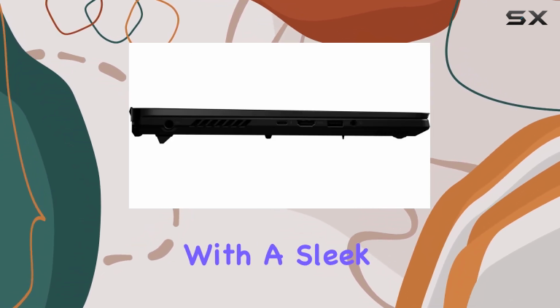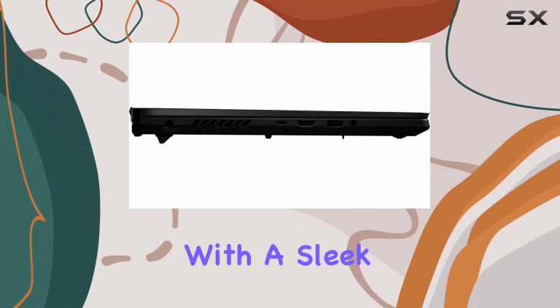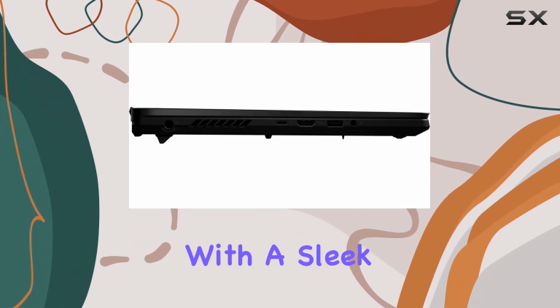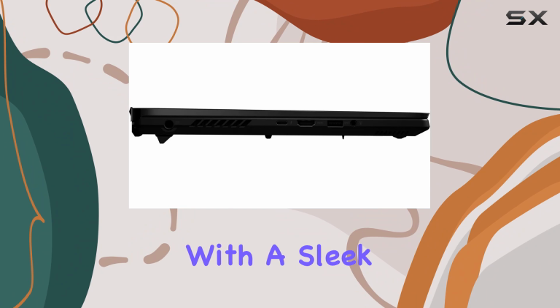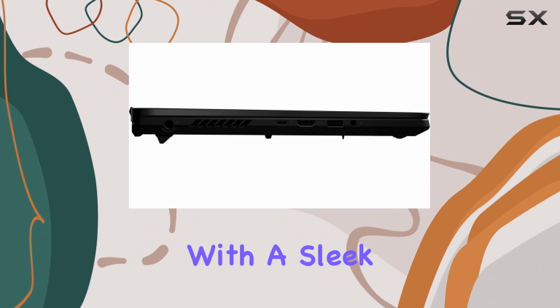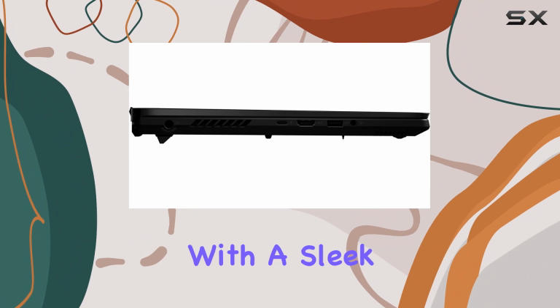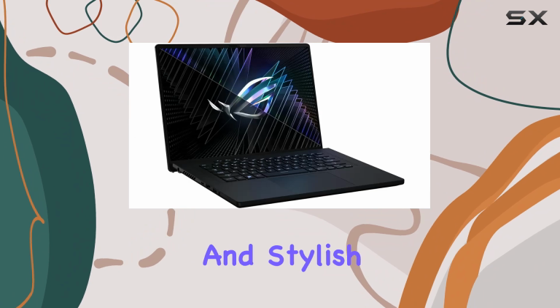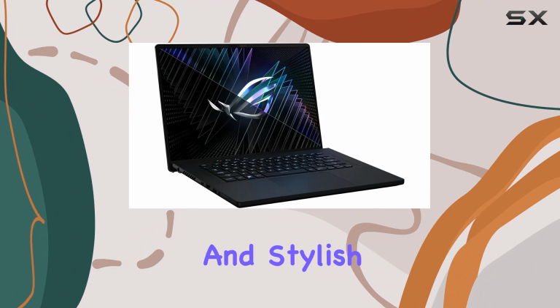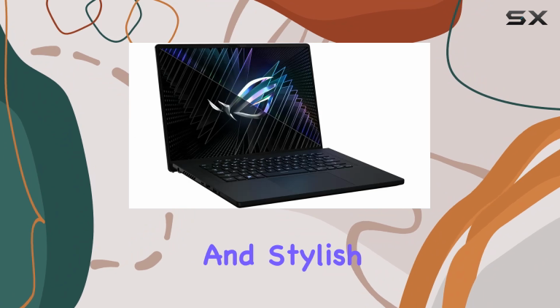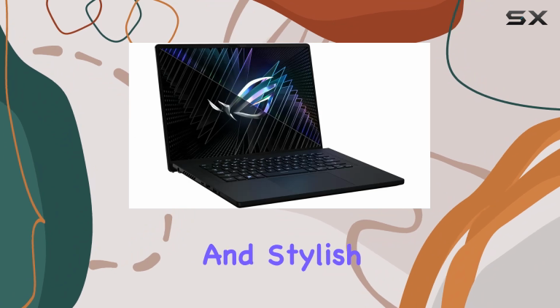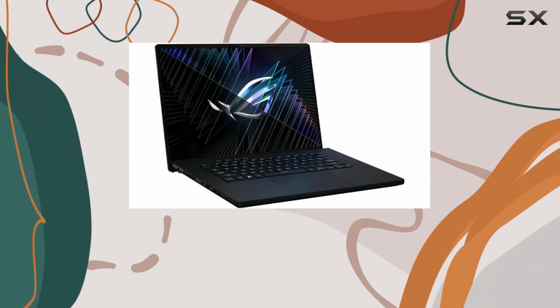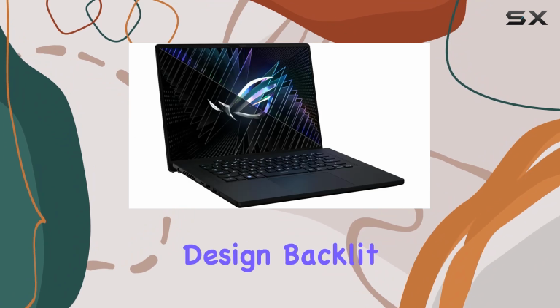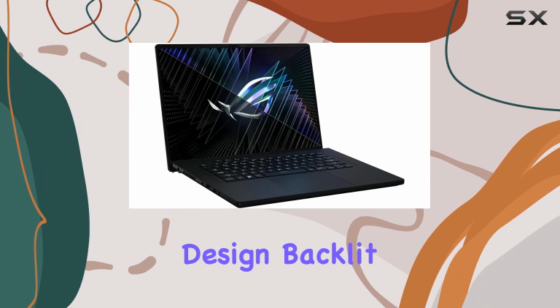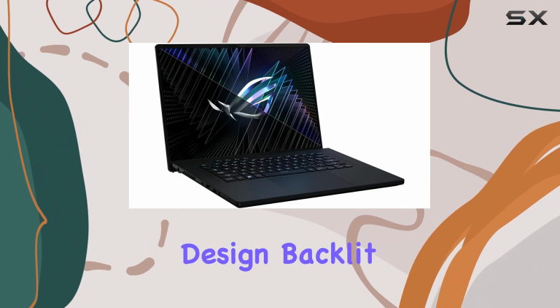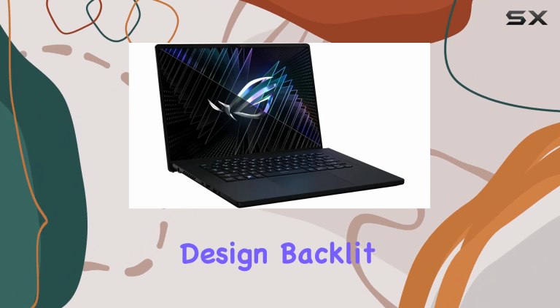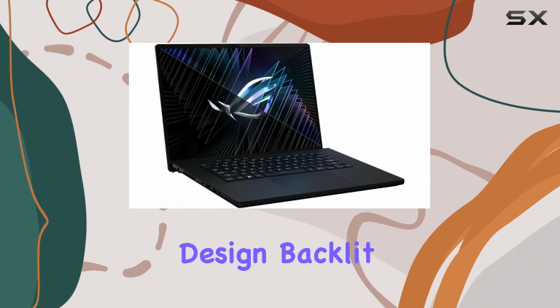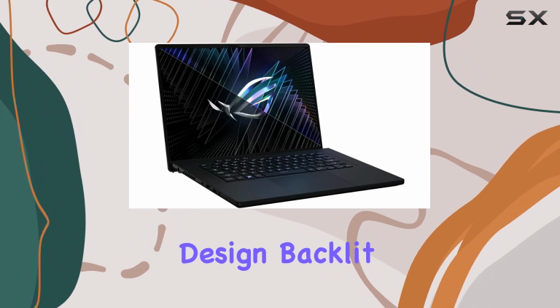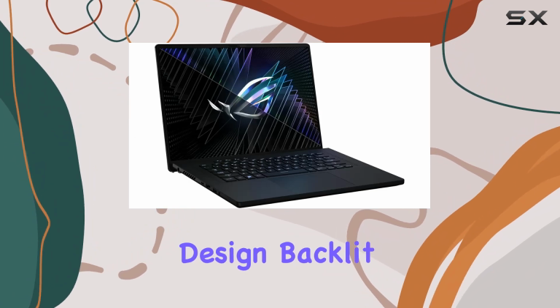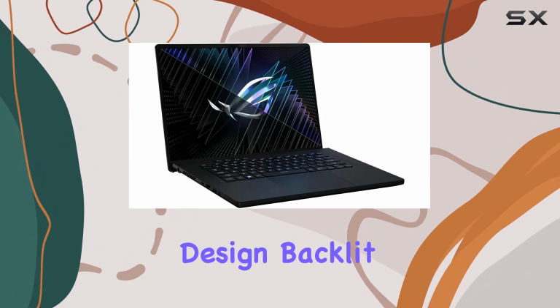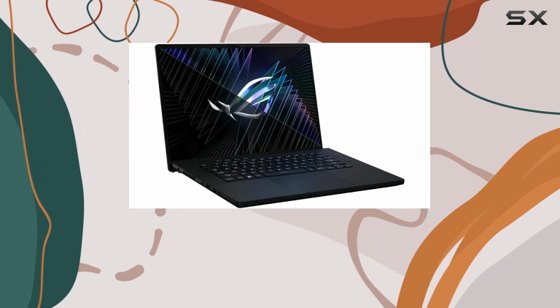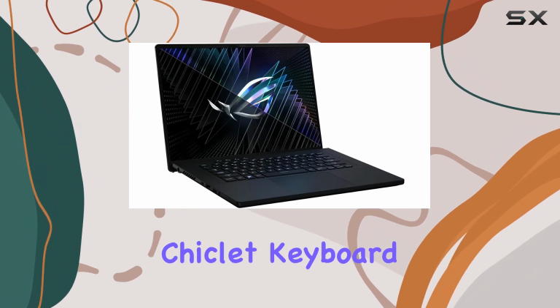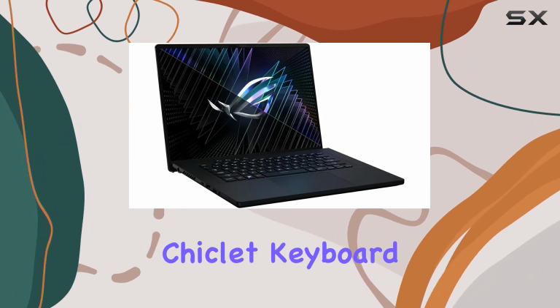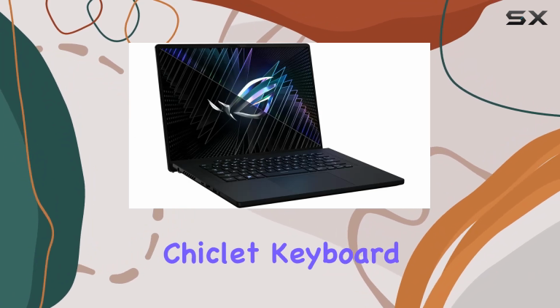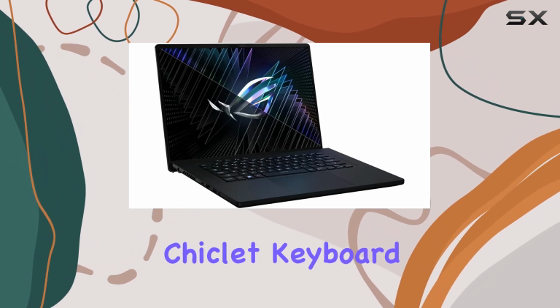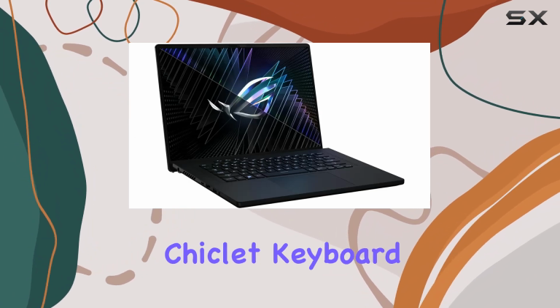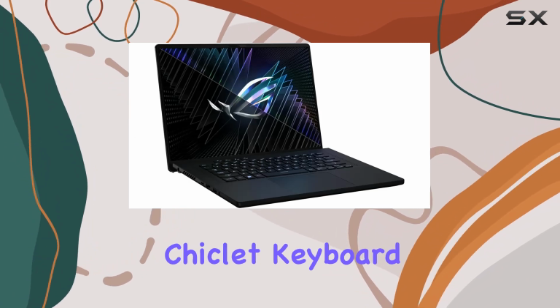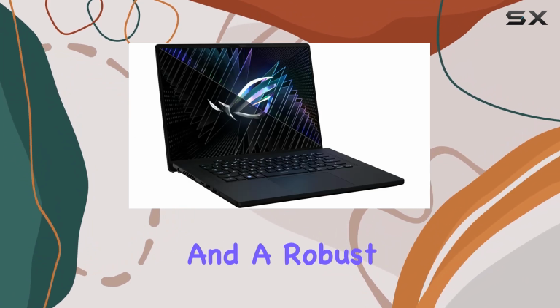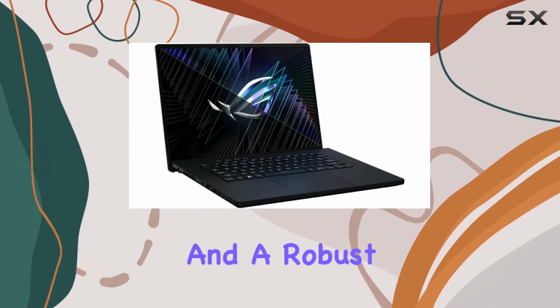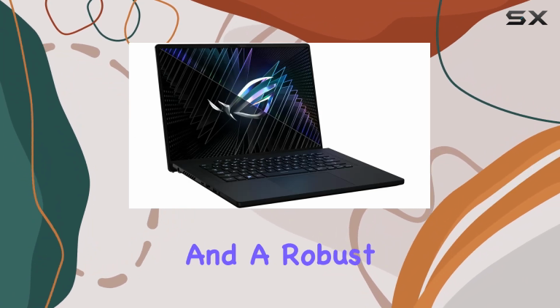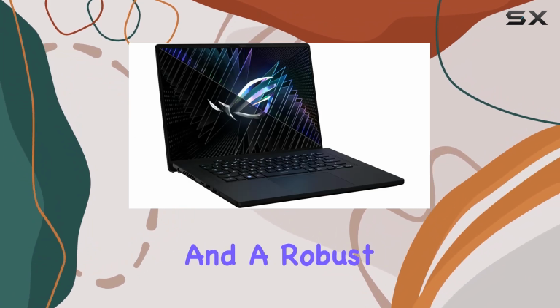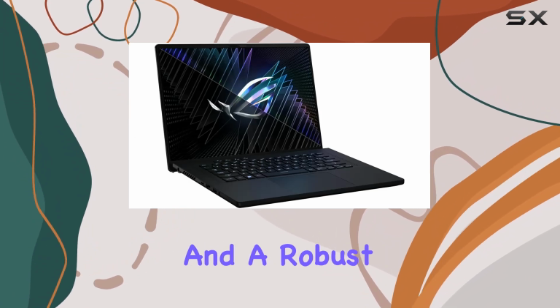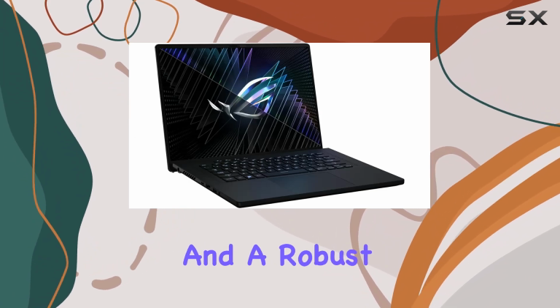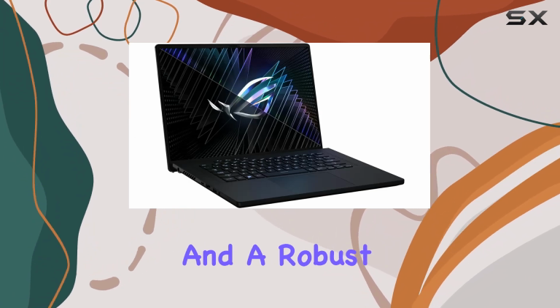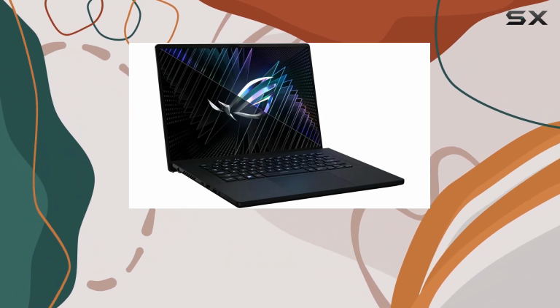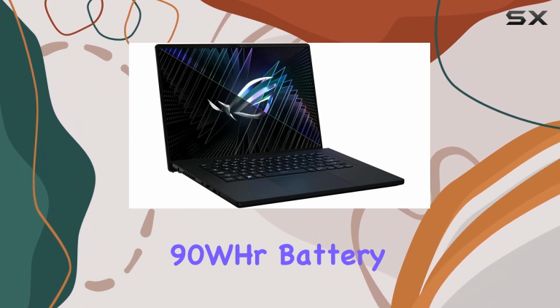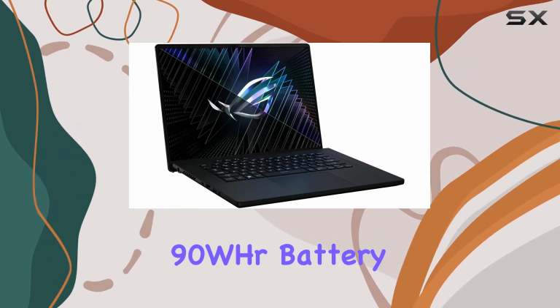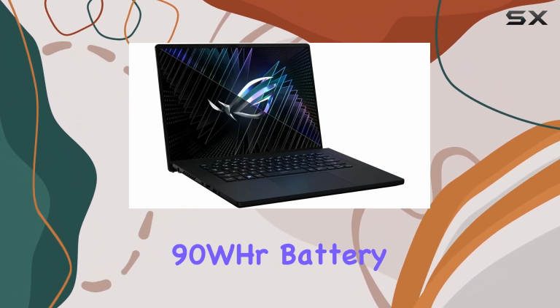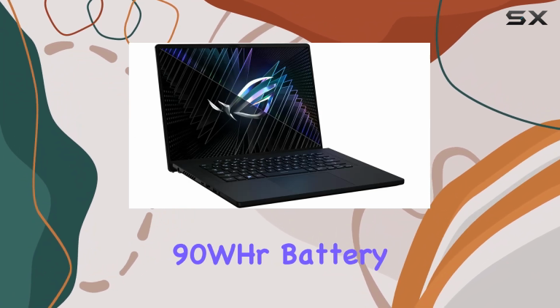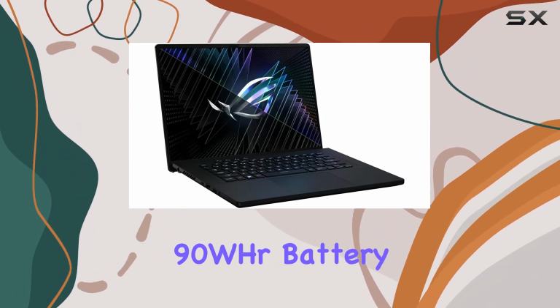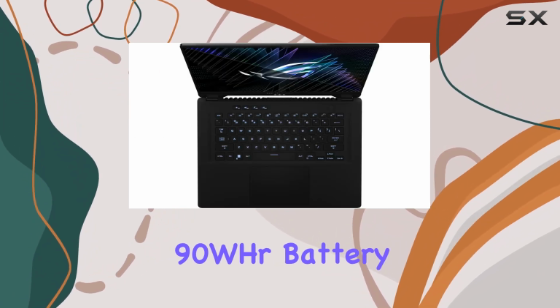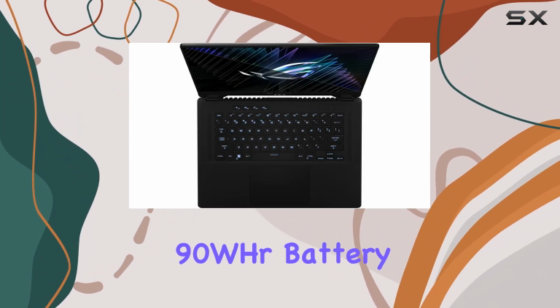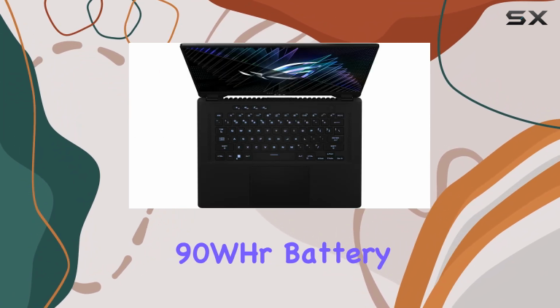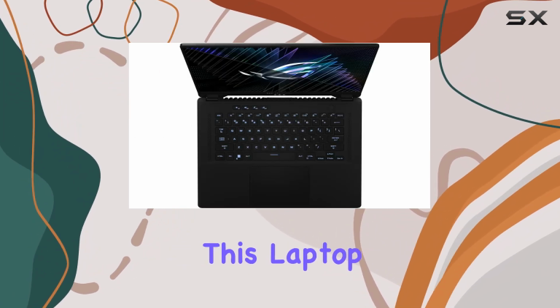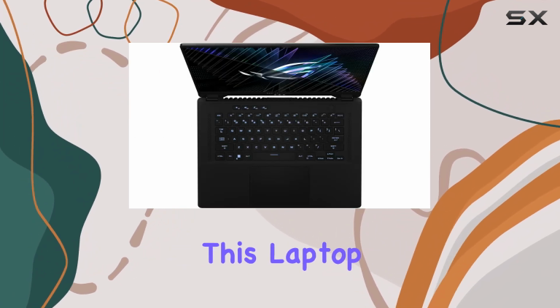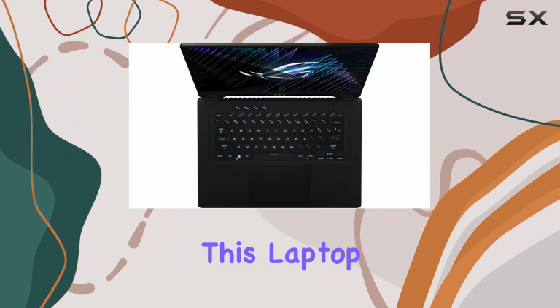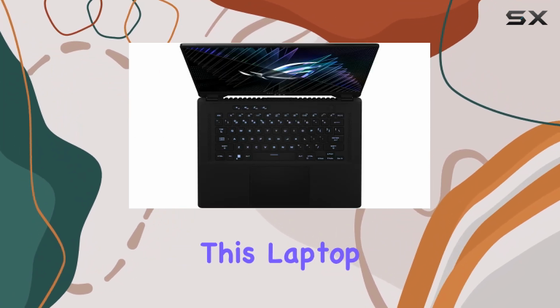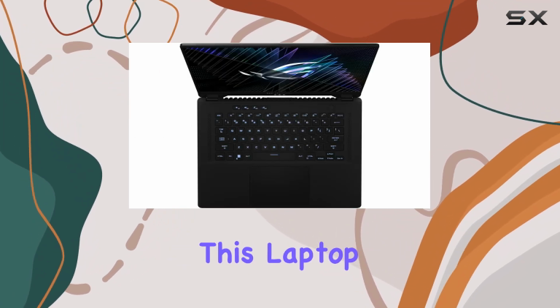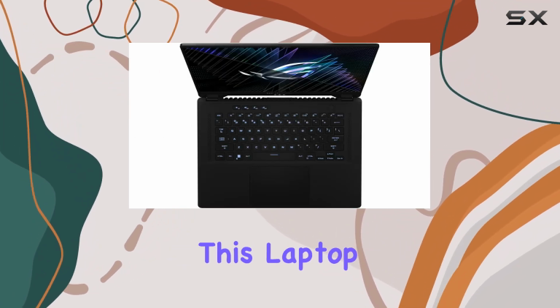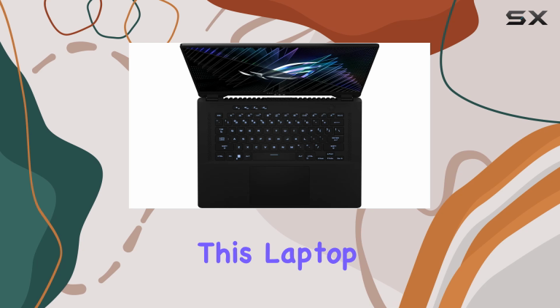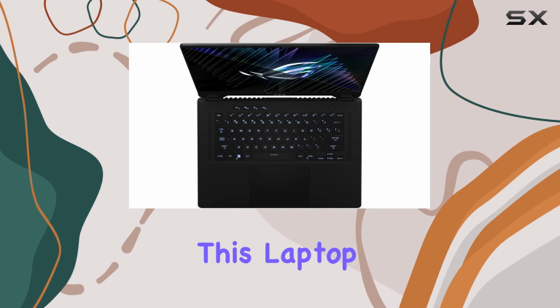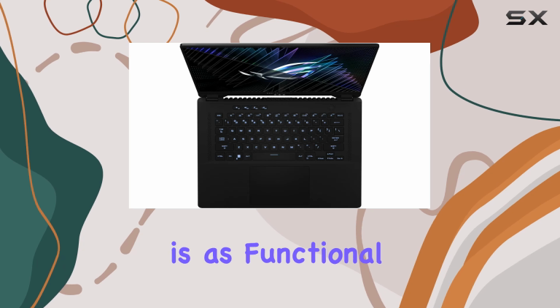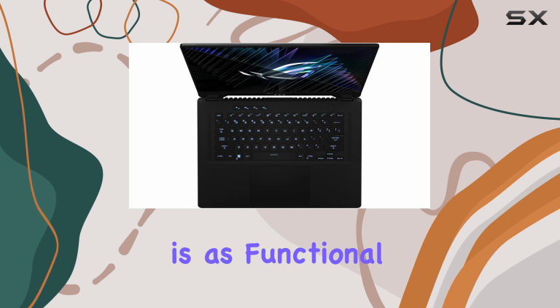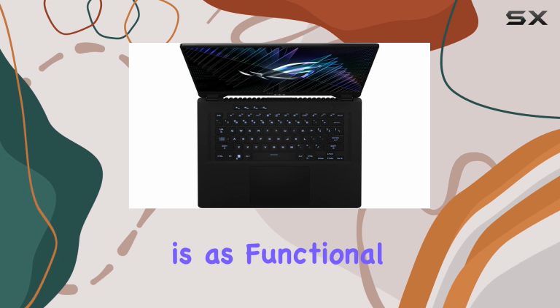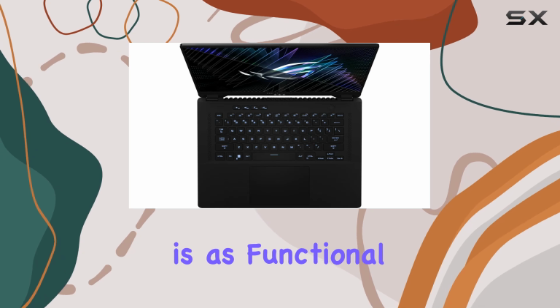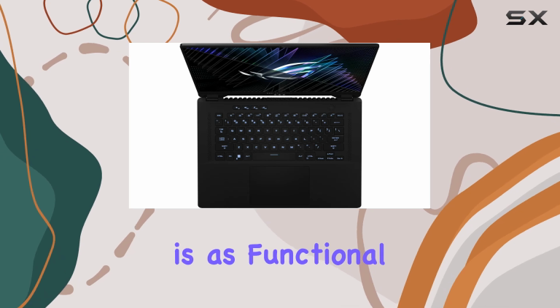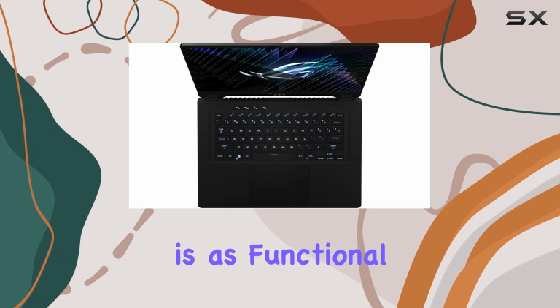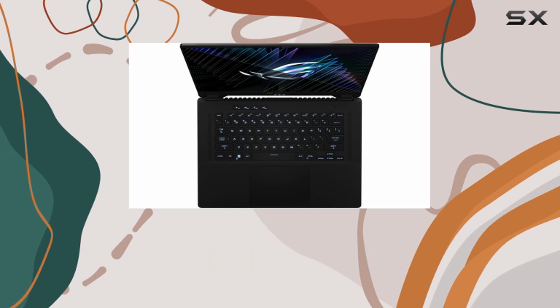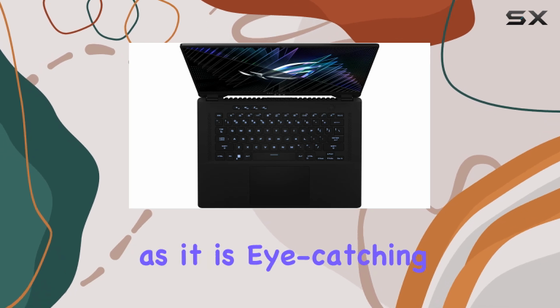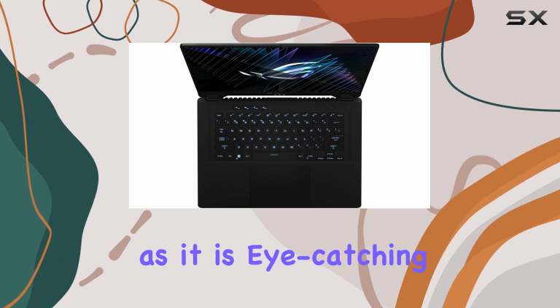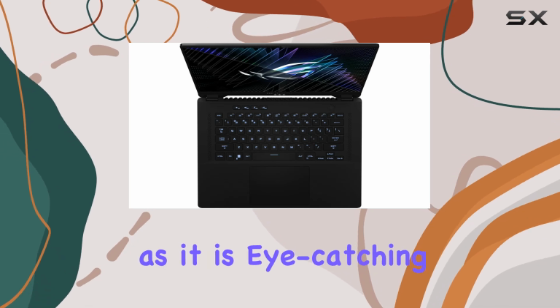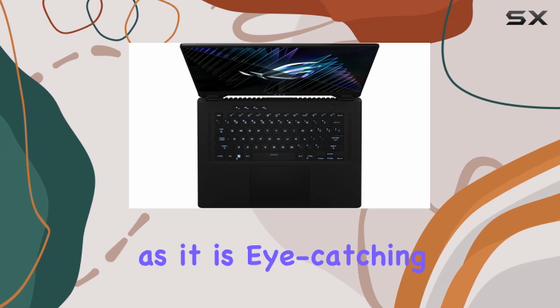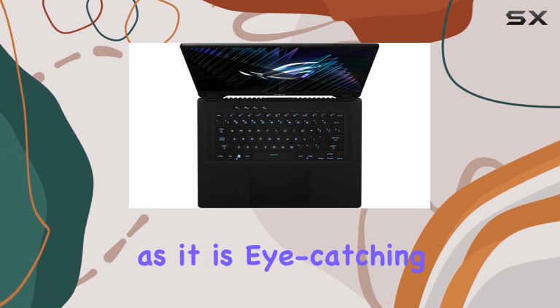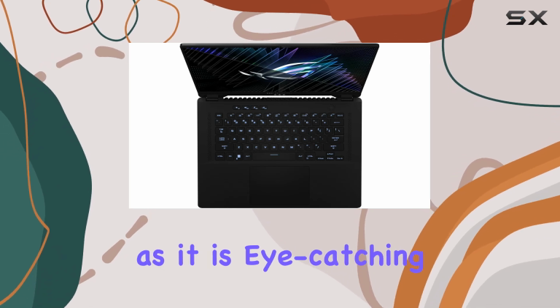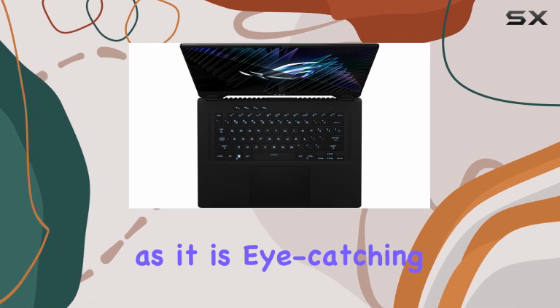Finally, with a sleek and stylish design, backlit chiclet keyboard, and a robust 90Wh battery, this laptop is as functional as it is eye-catching.